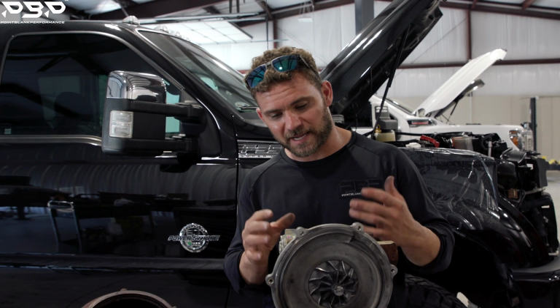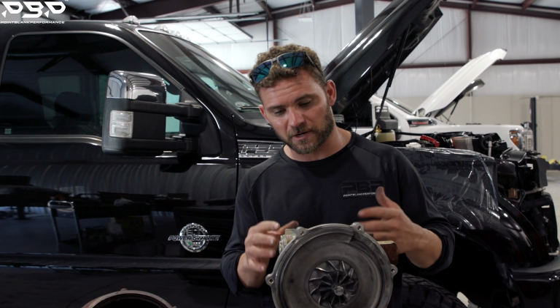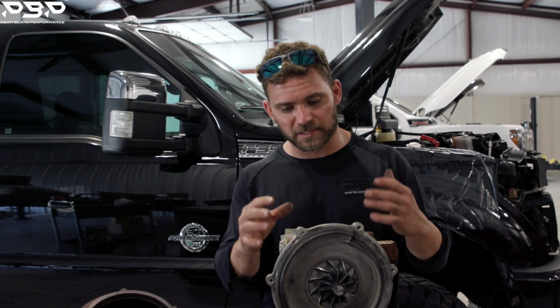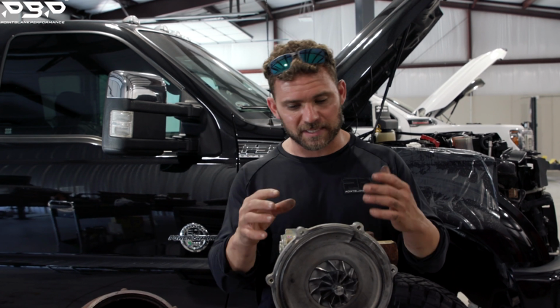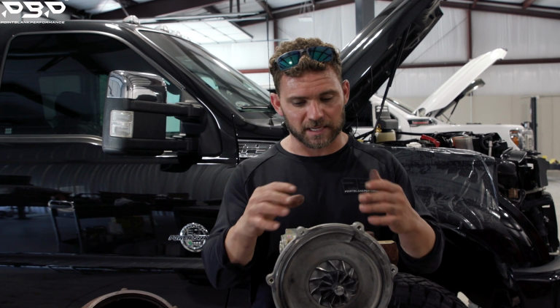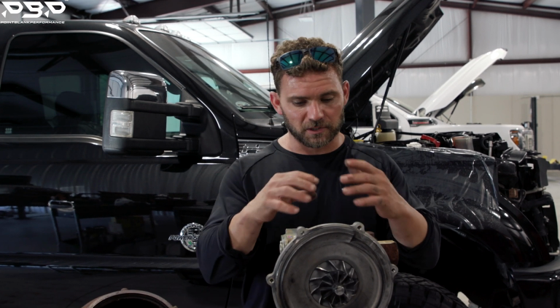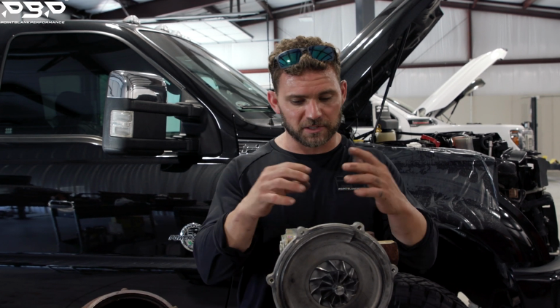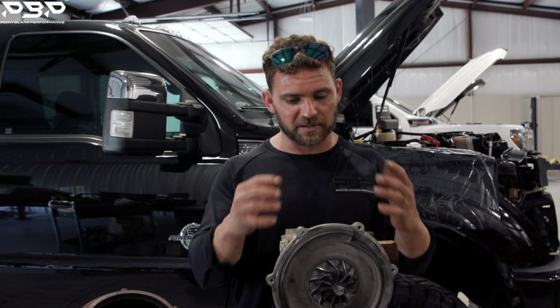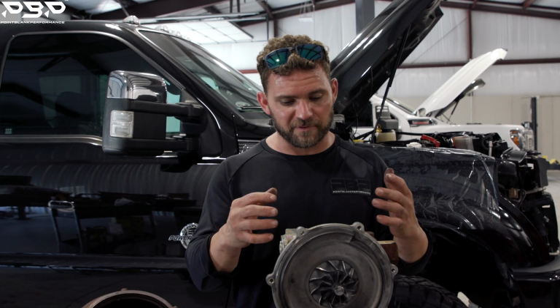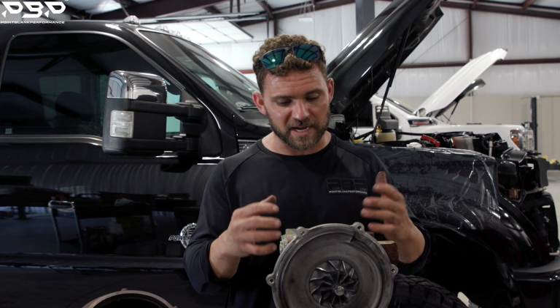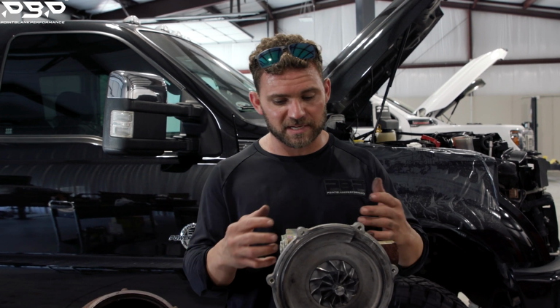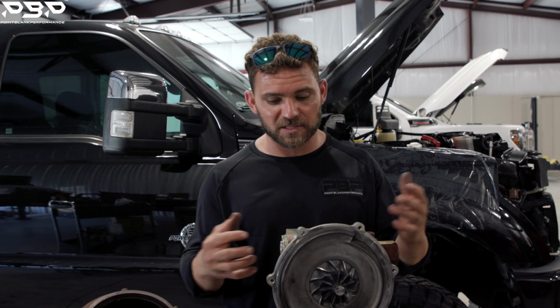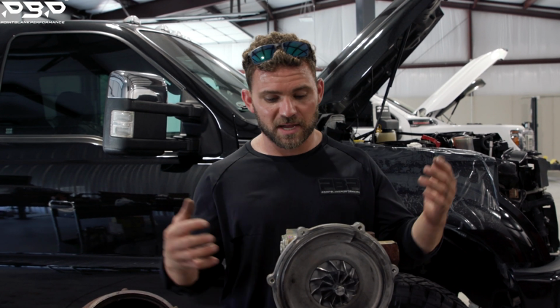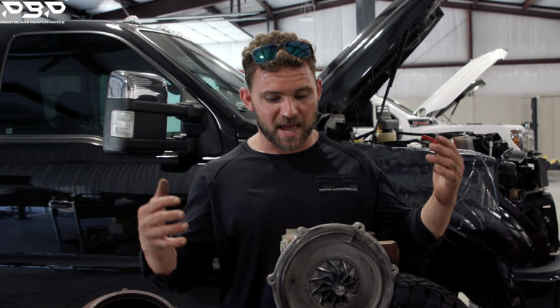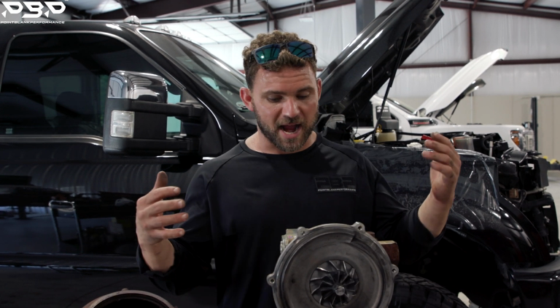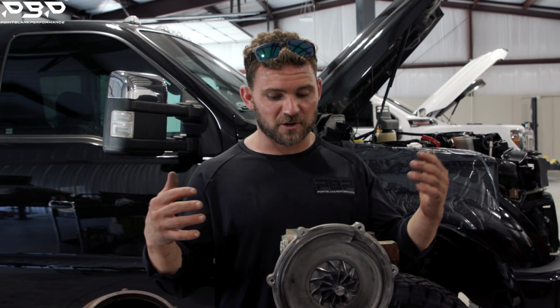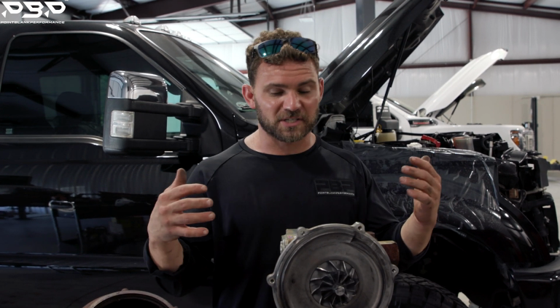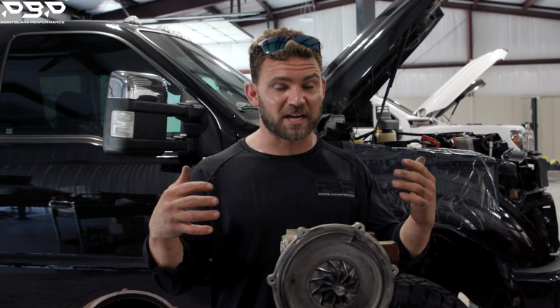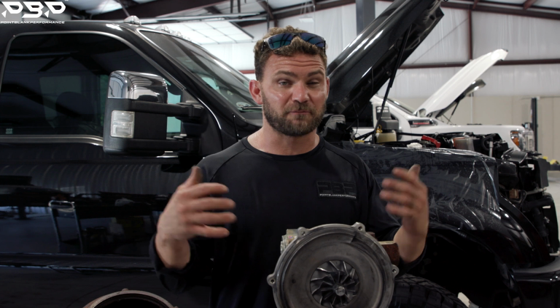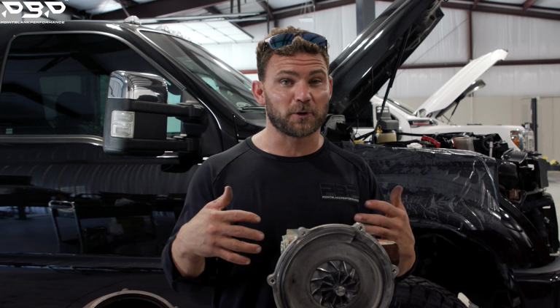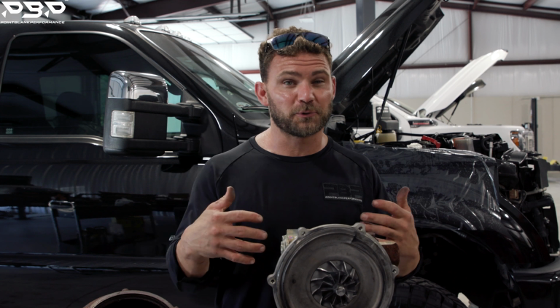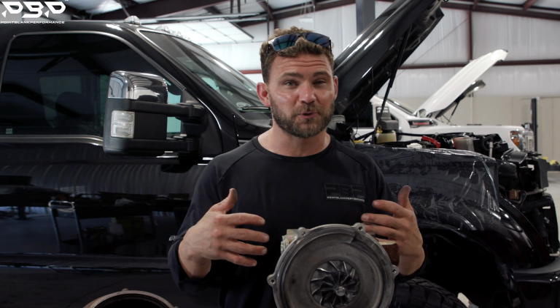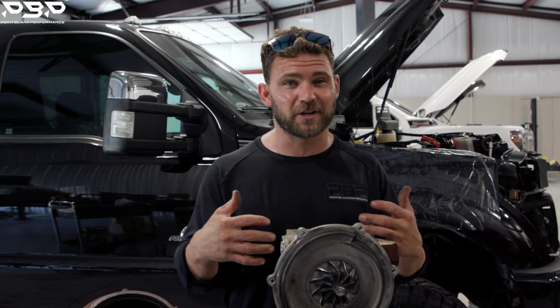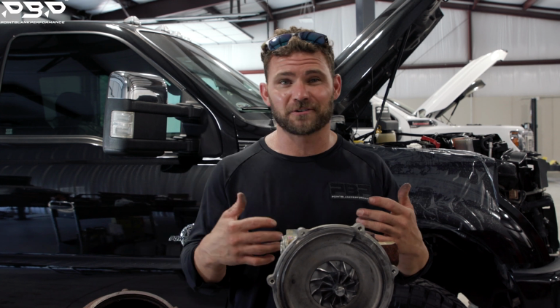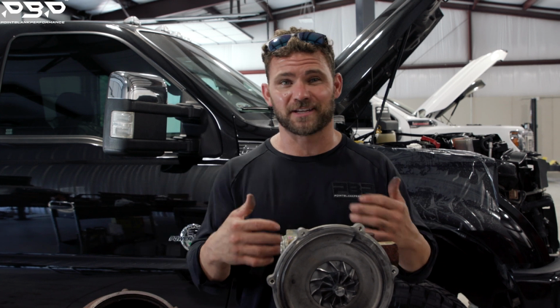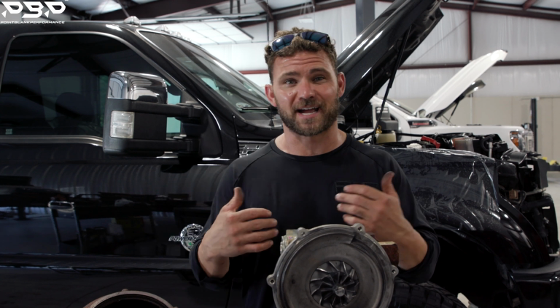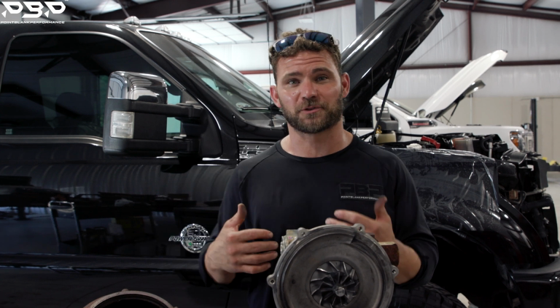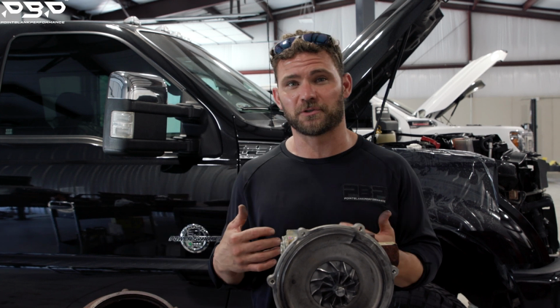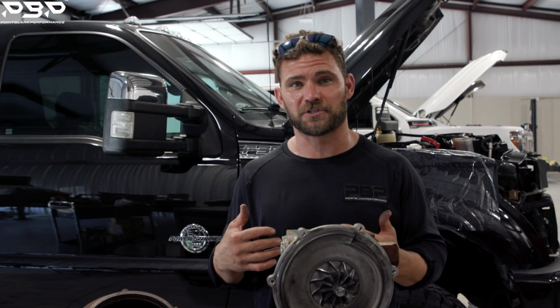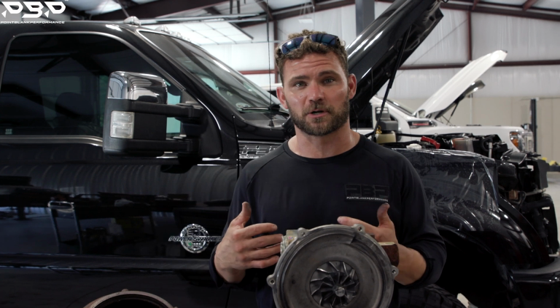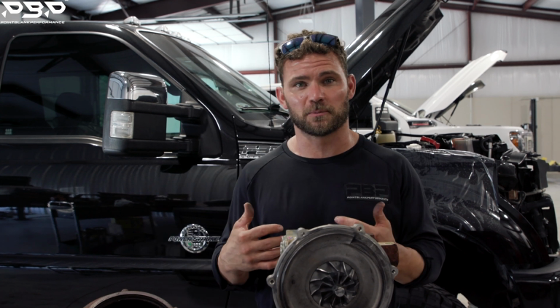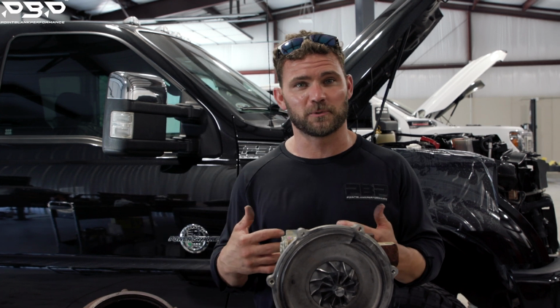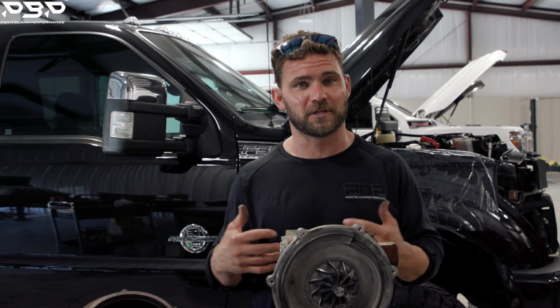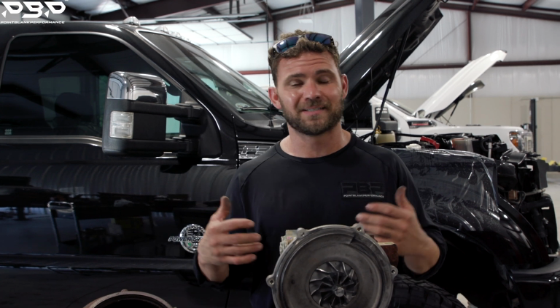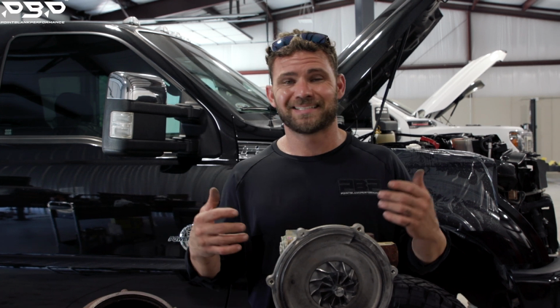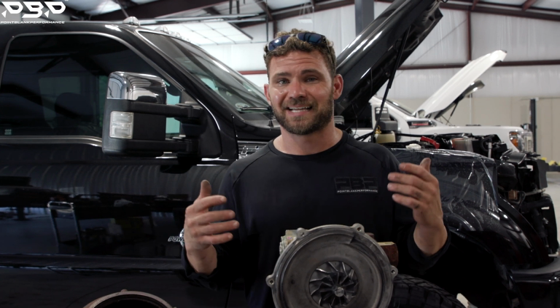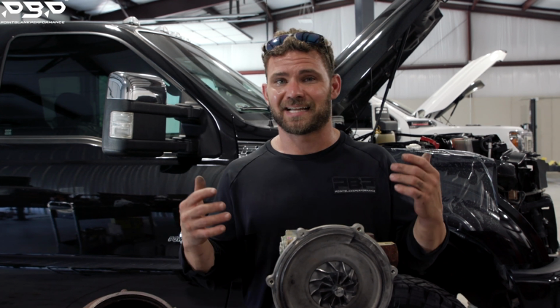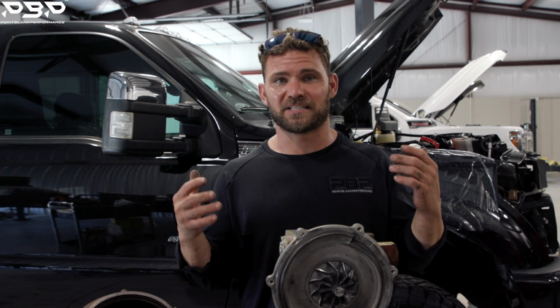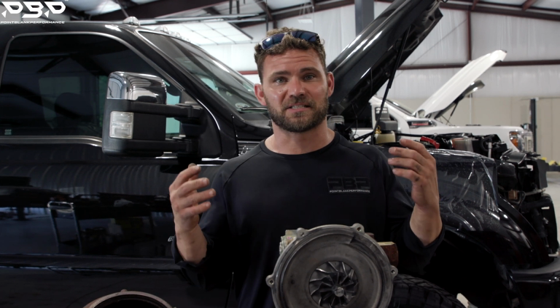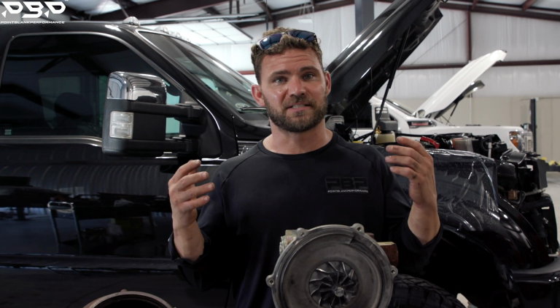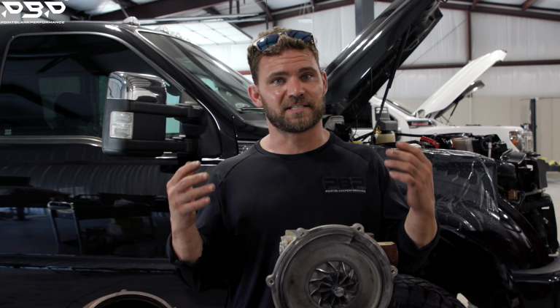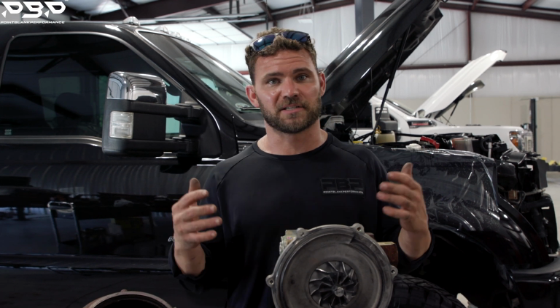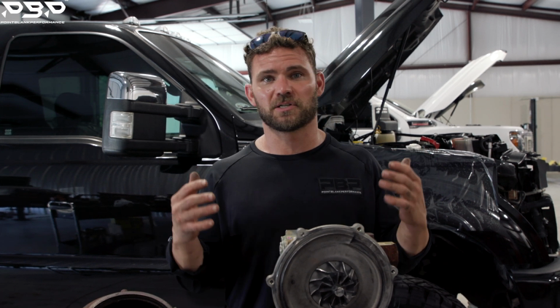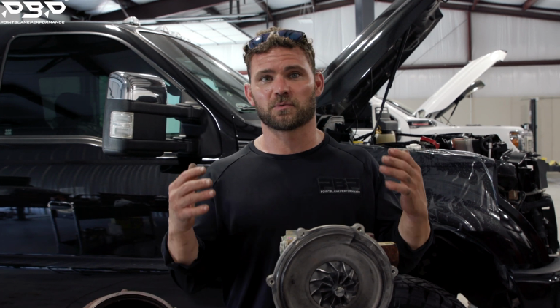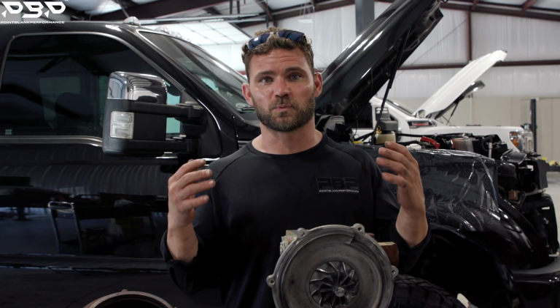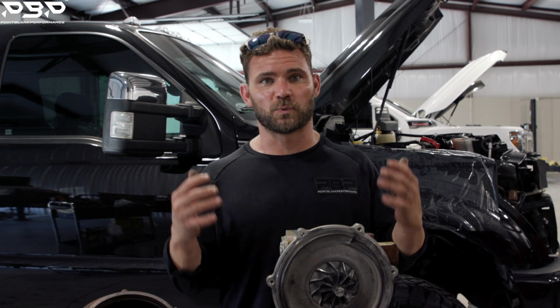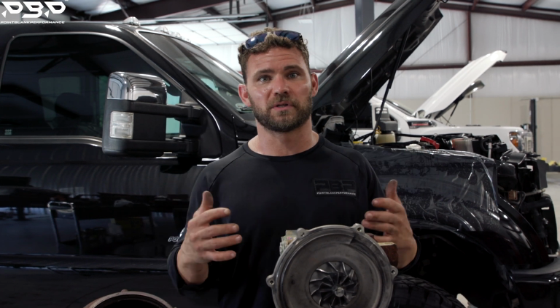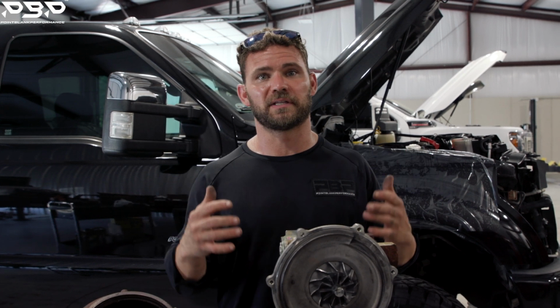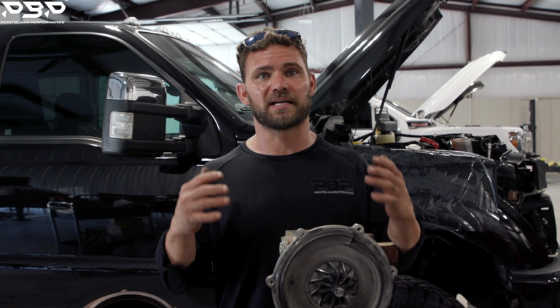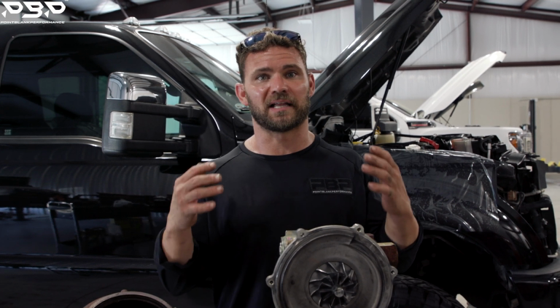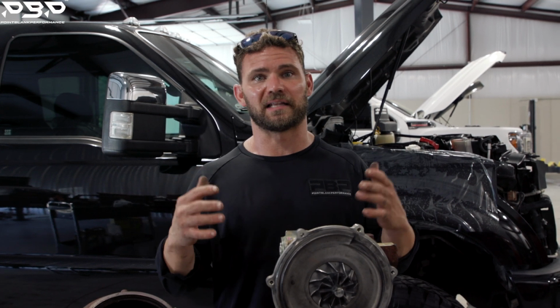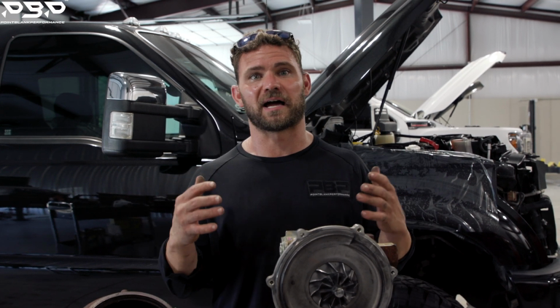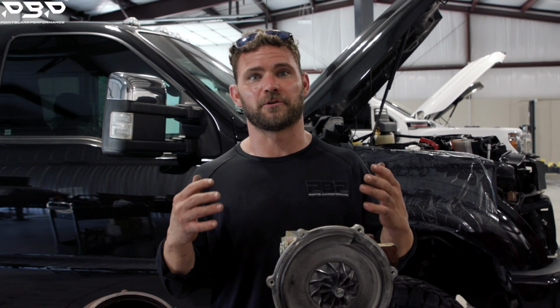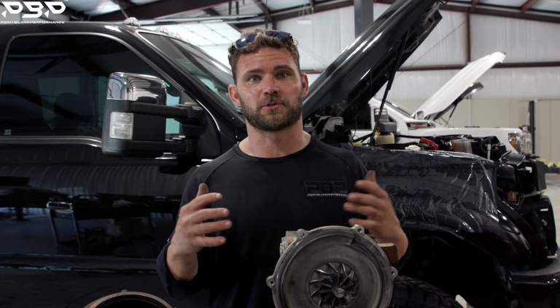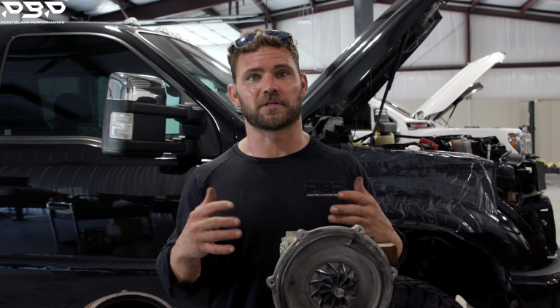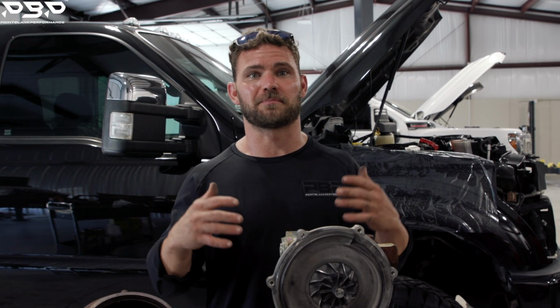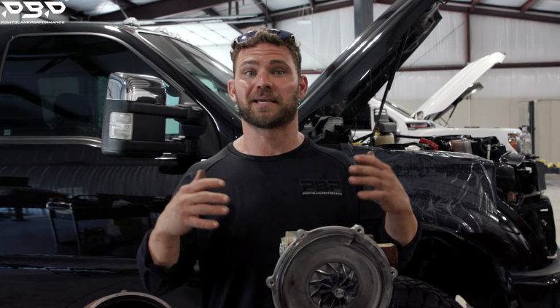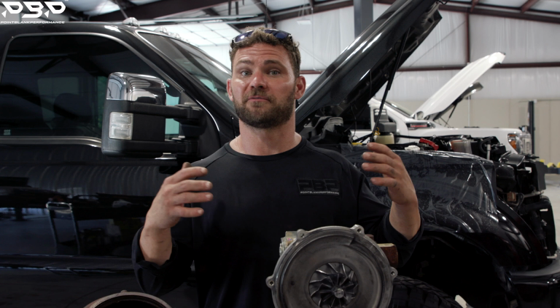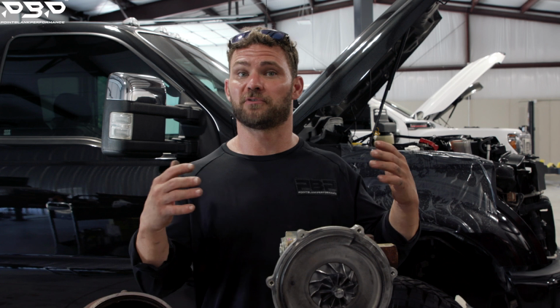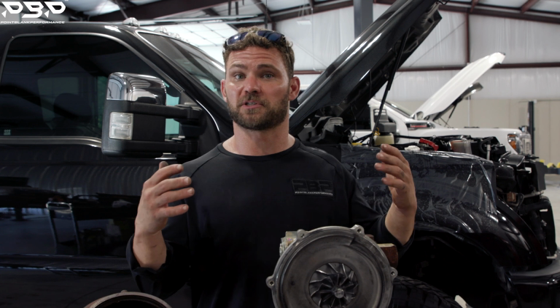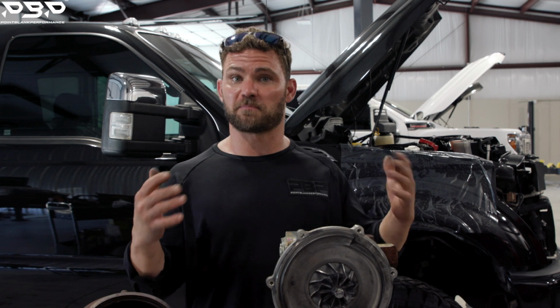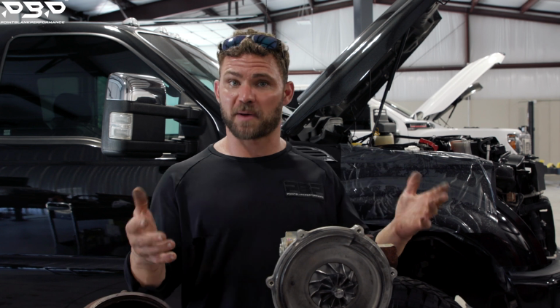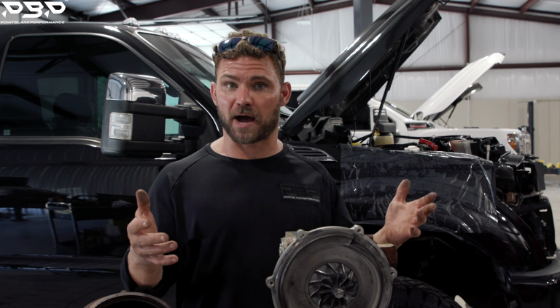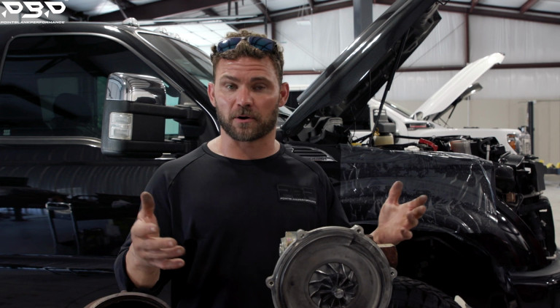Back here you can take a look at the vanes. Air has to flow through there, then out through the turbine wheel. It just doesn't really allow the truck to make efficient power.